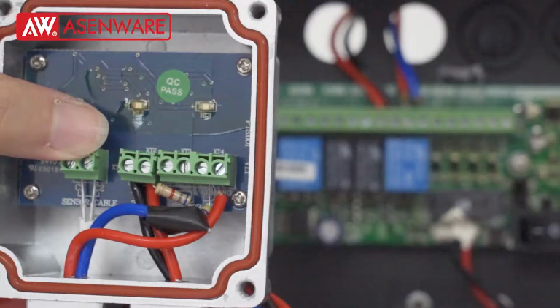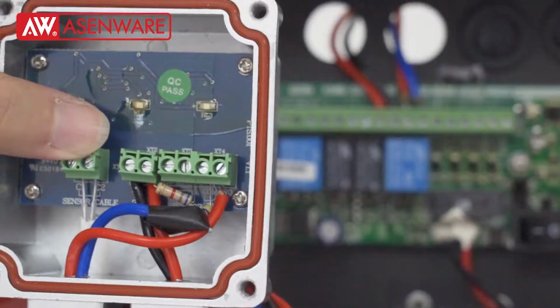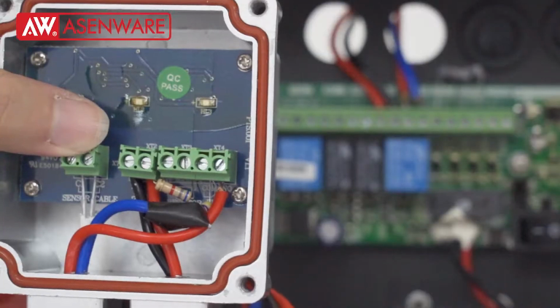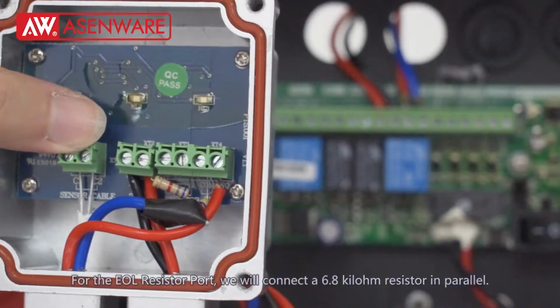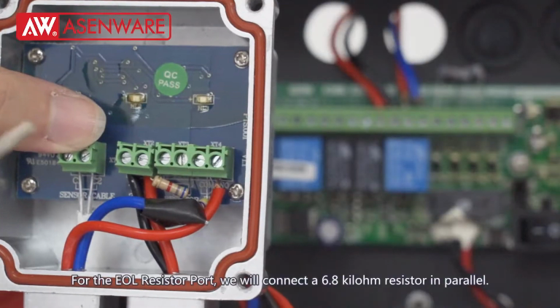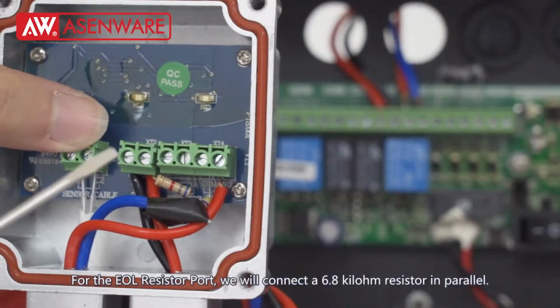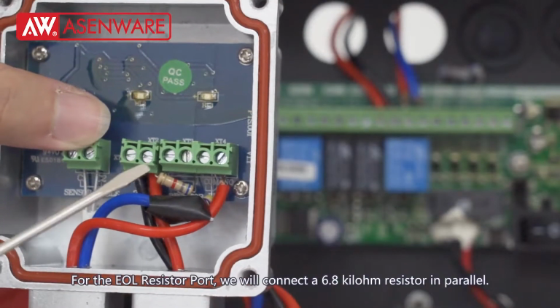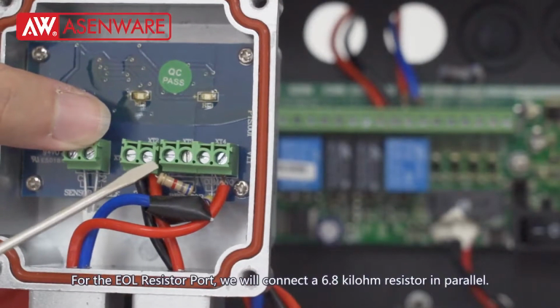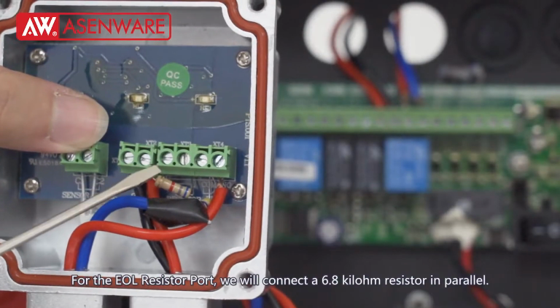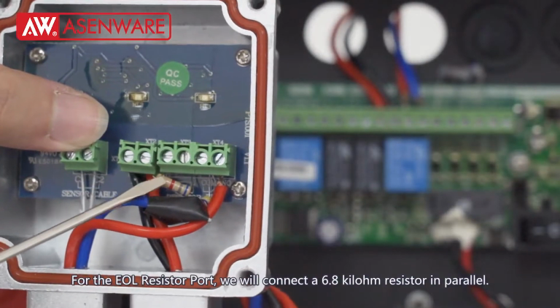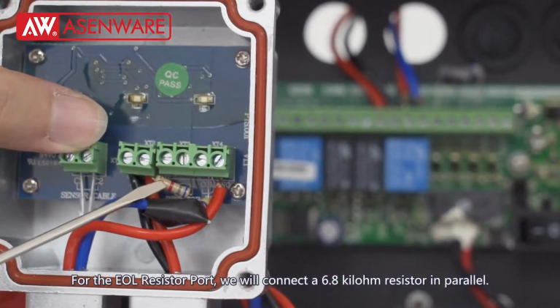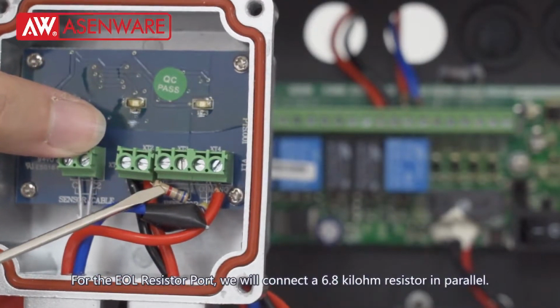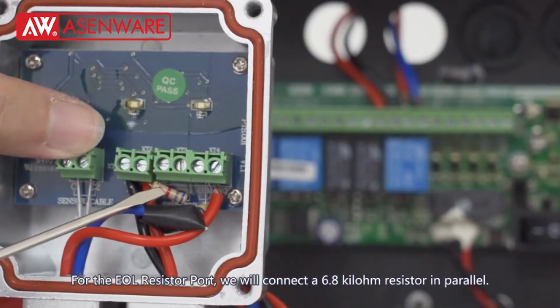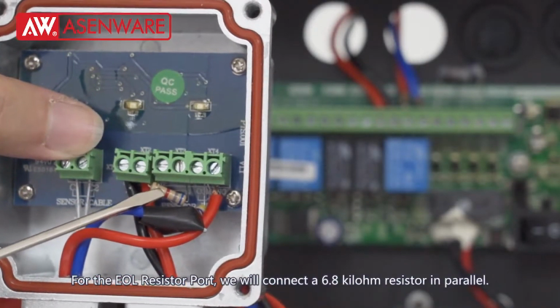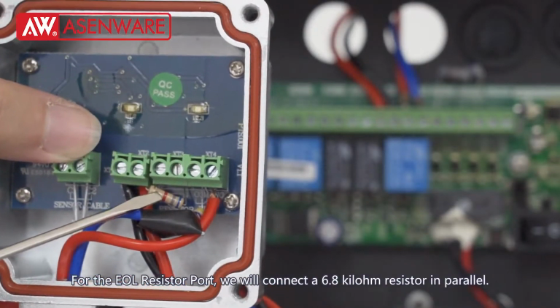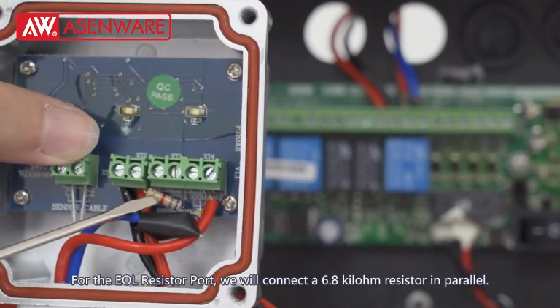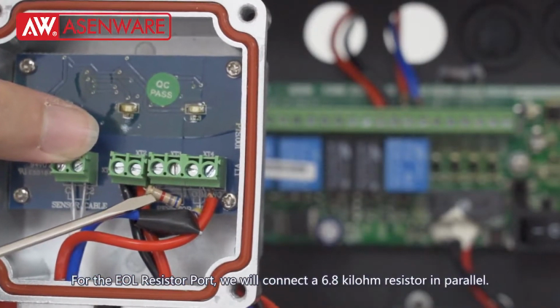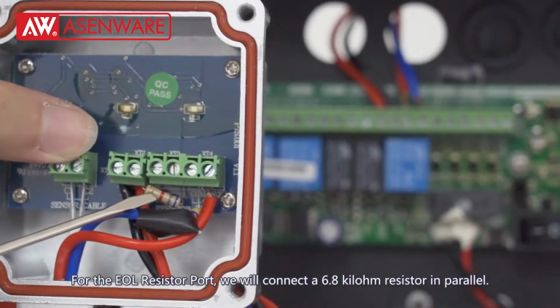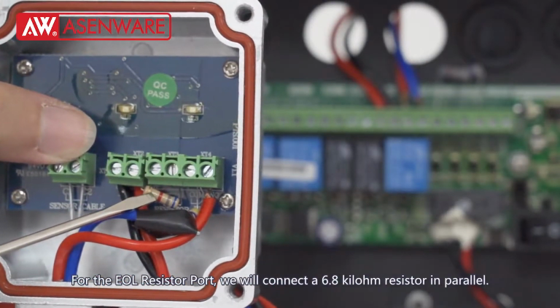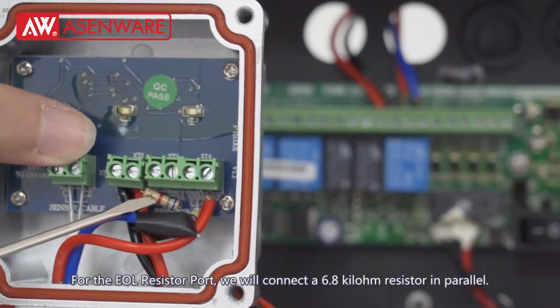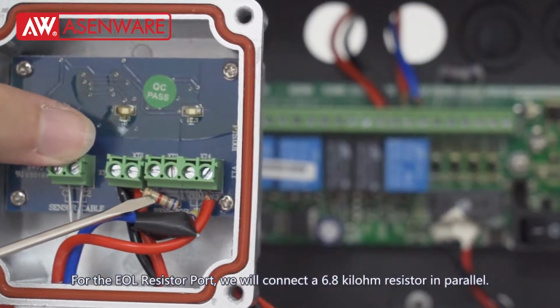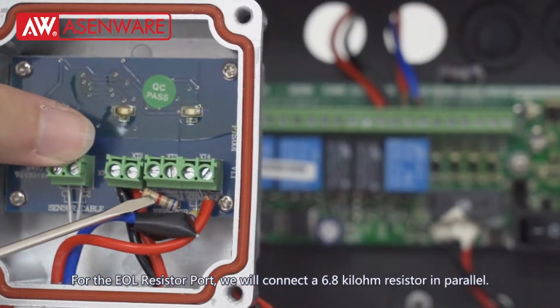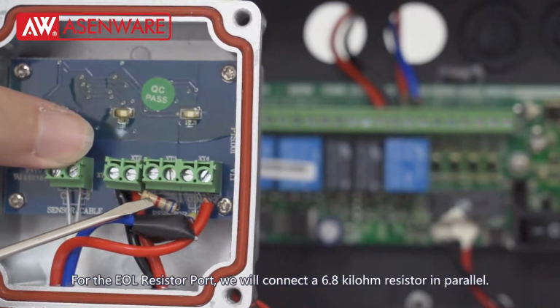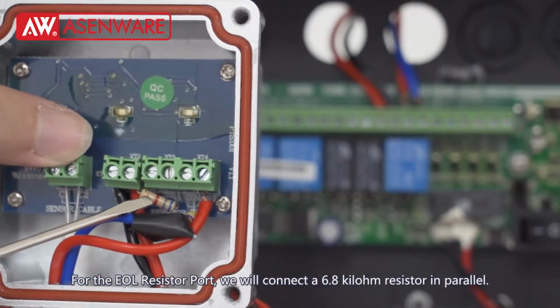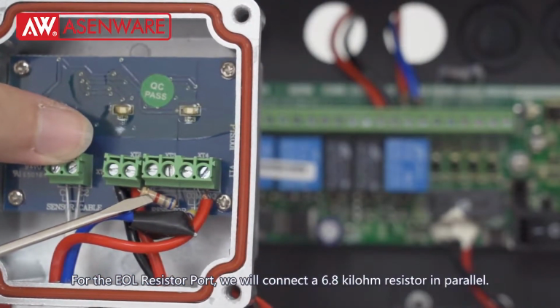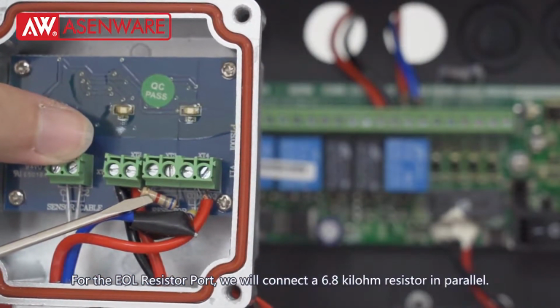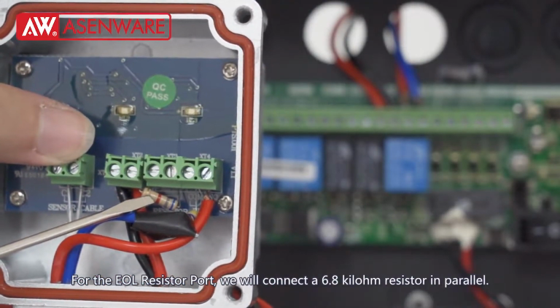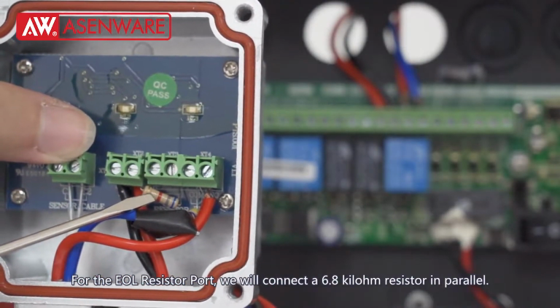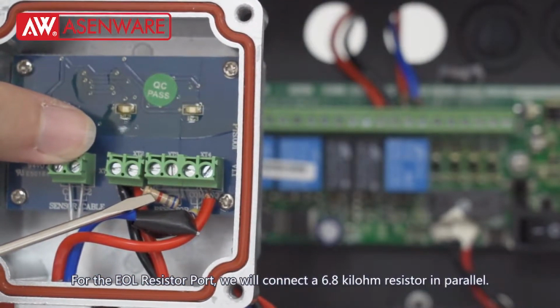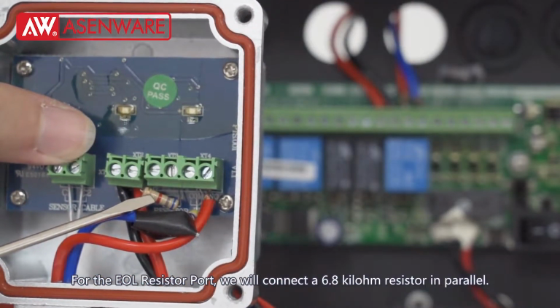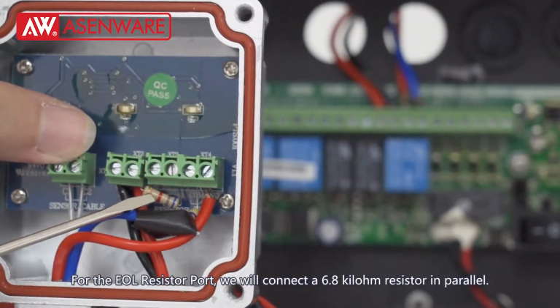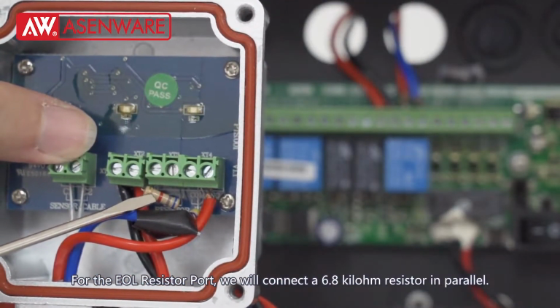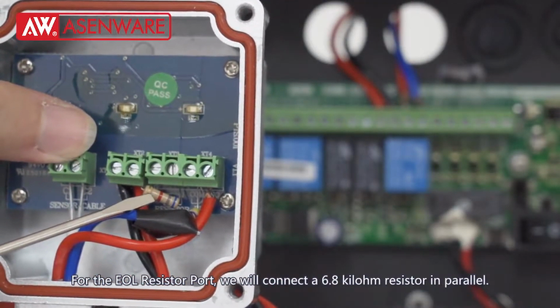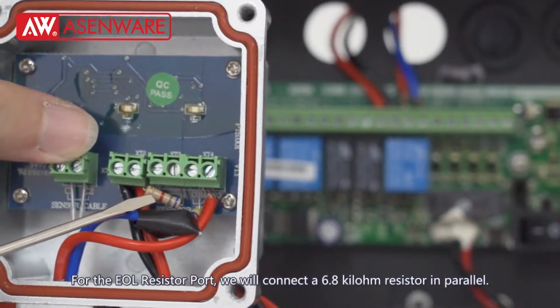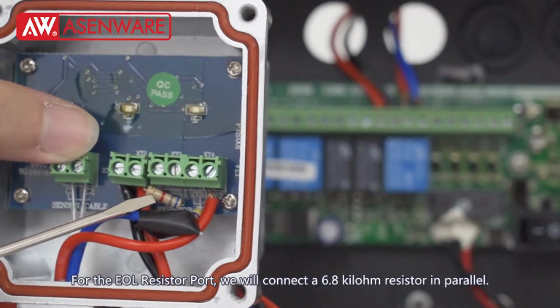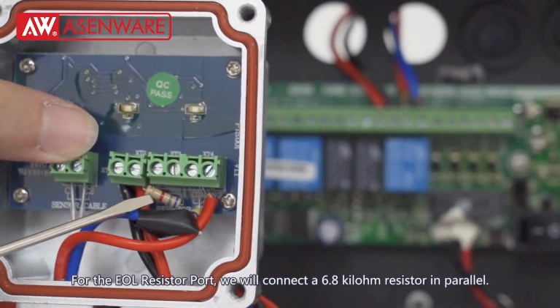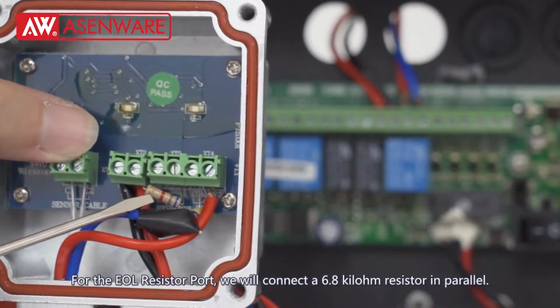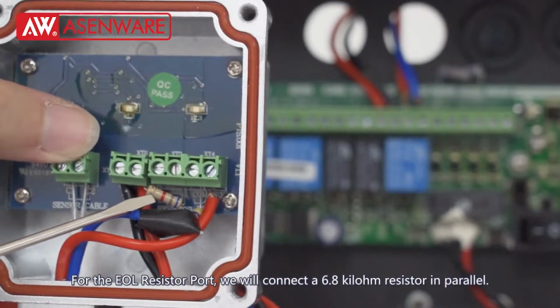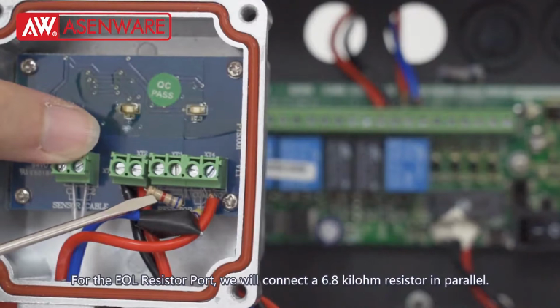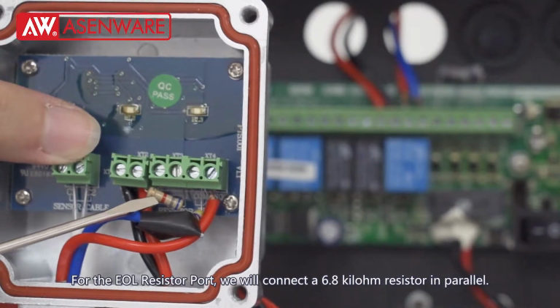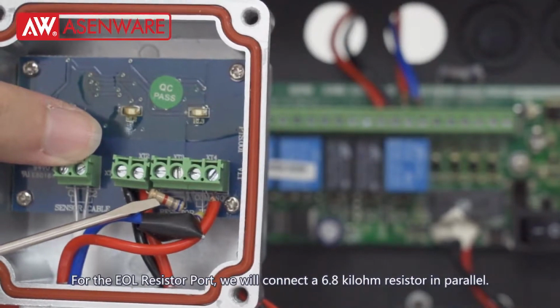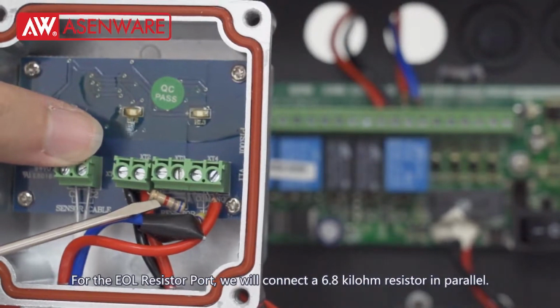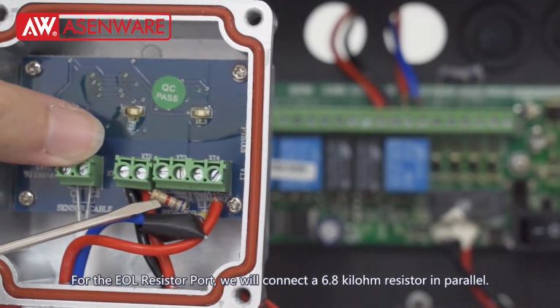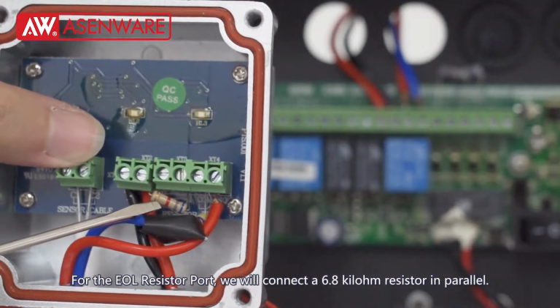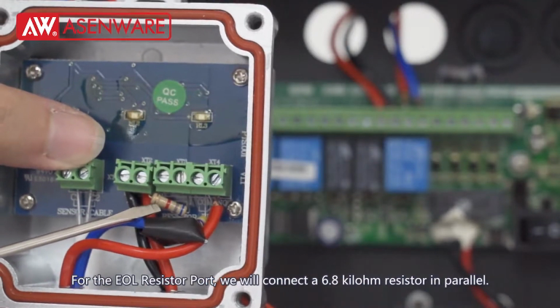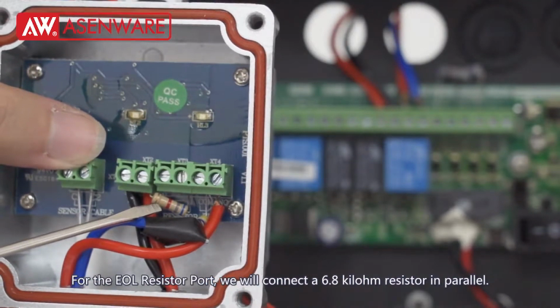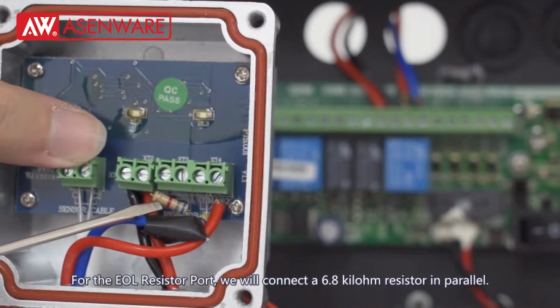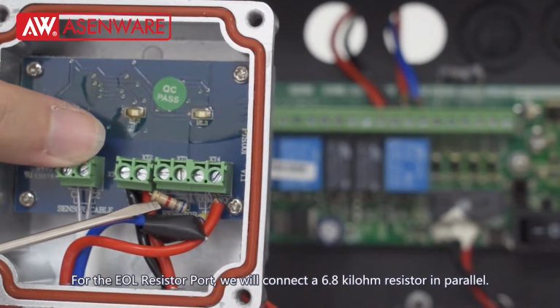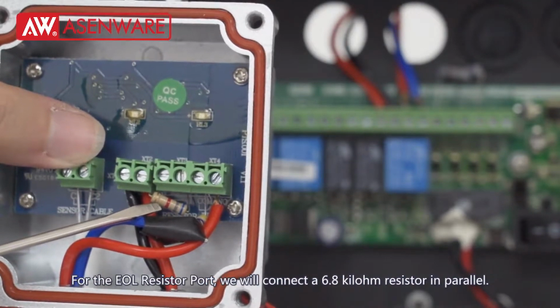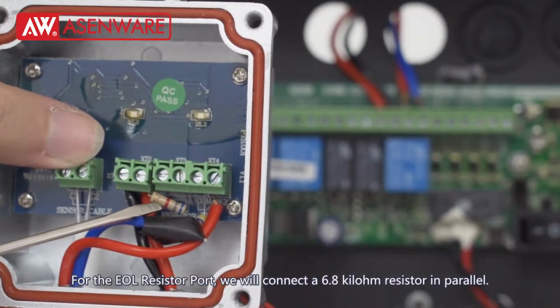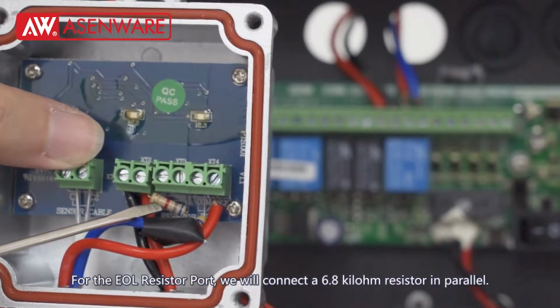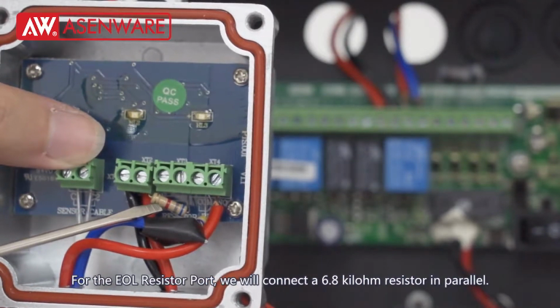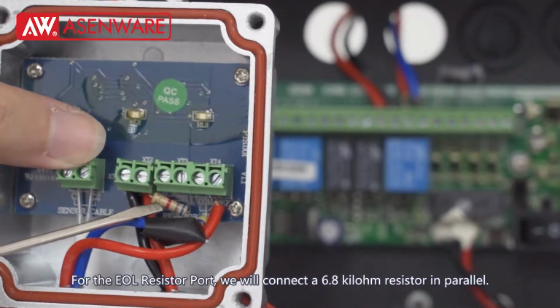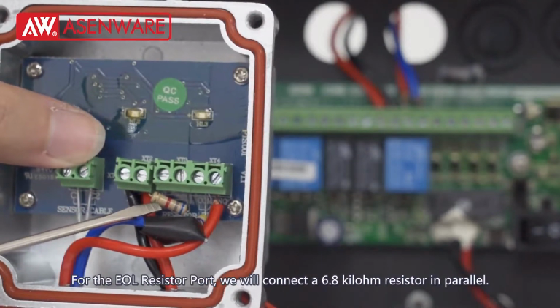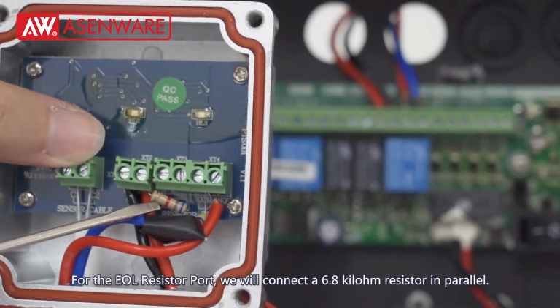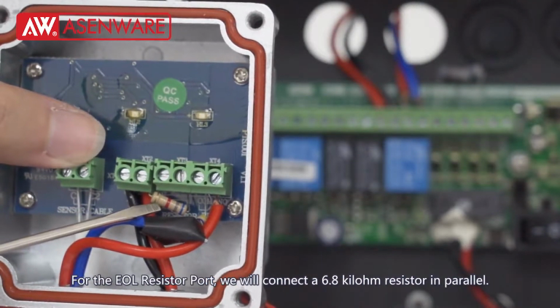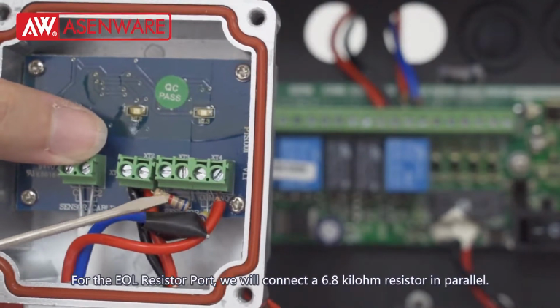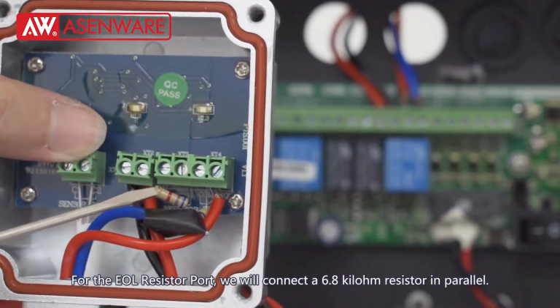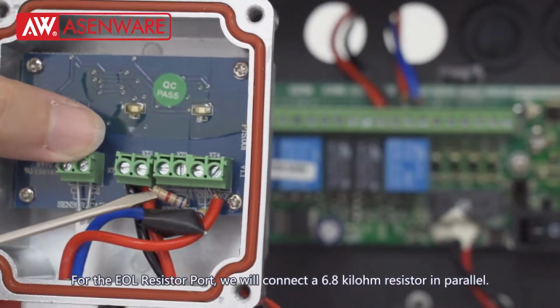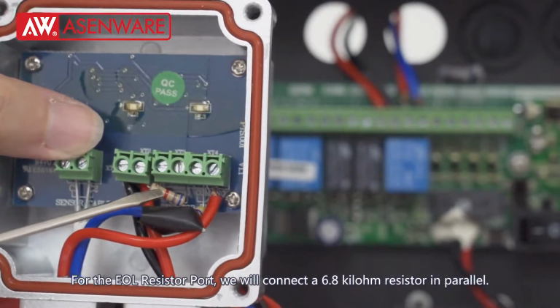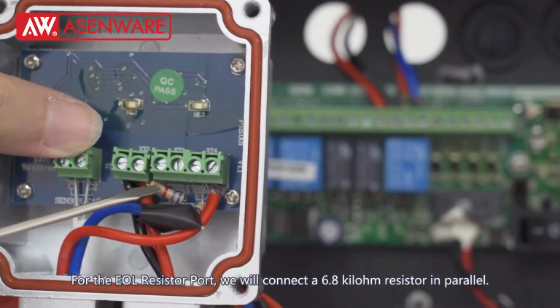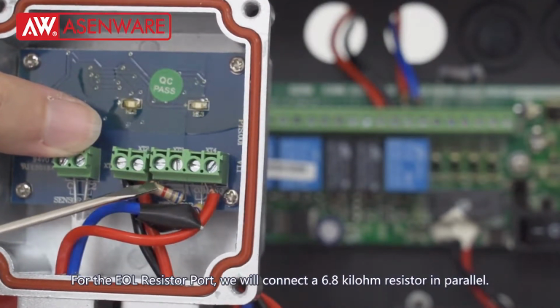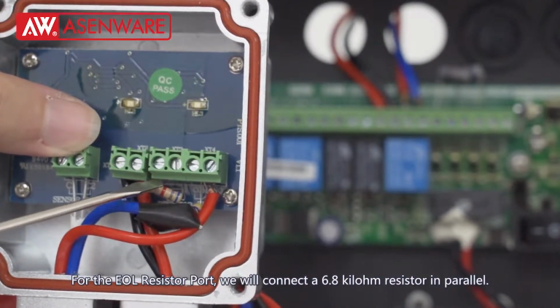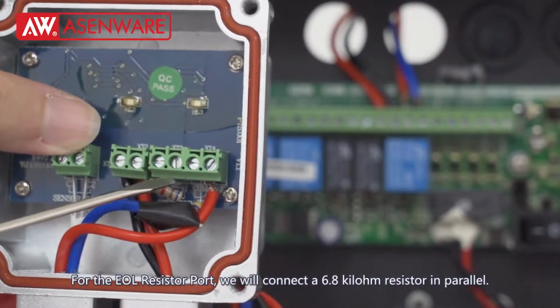For the EOL resistor port, we will connect a 6.8 kilo ohm resistor in parallel.